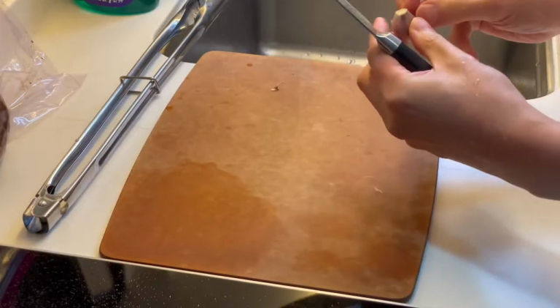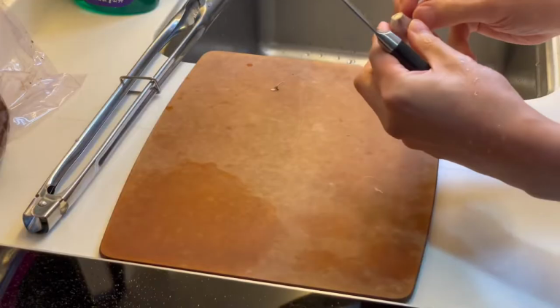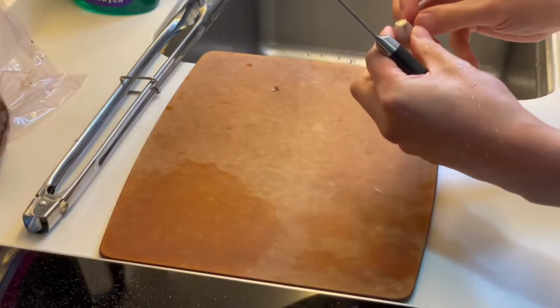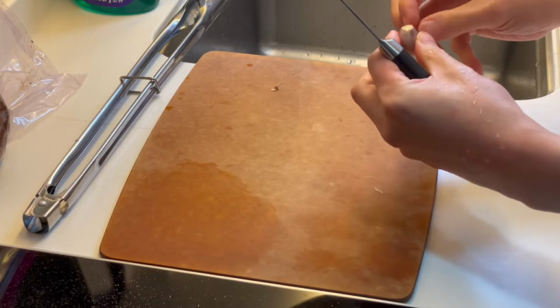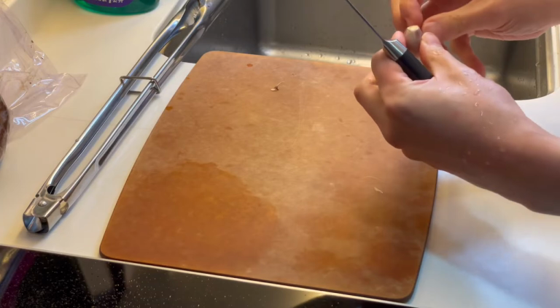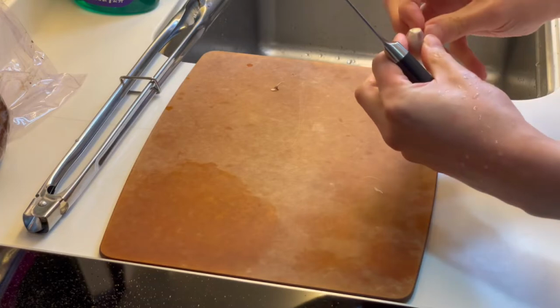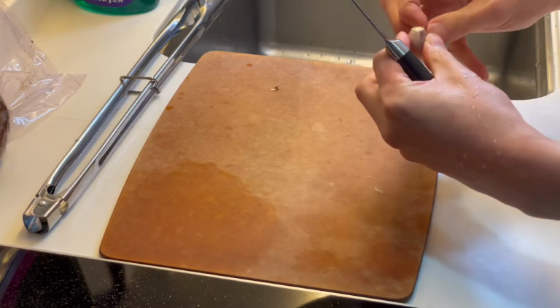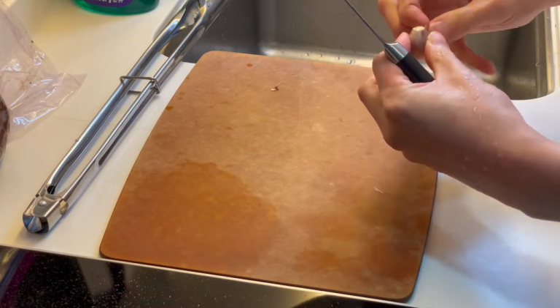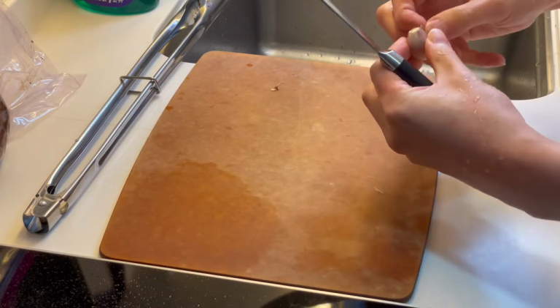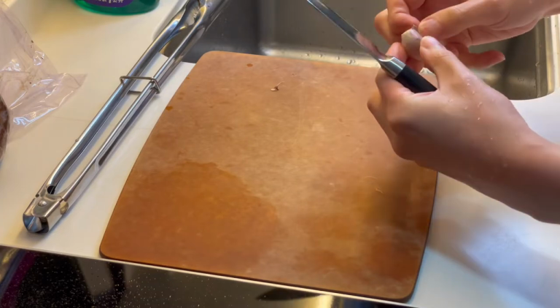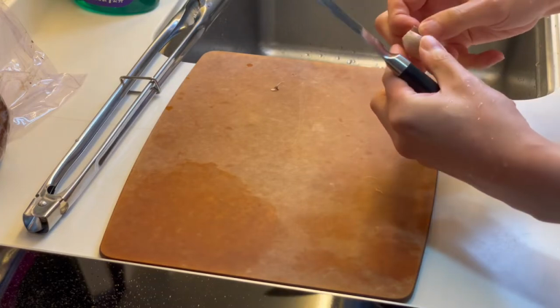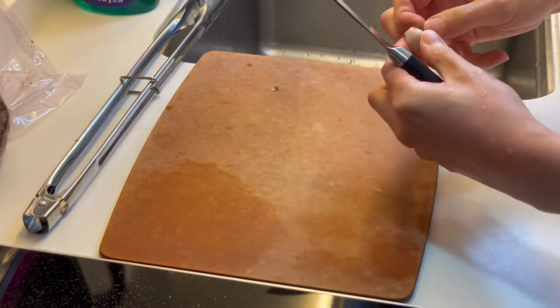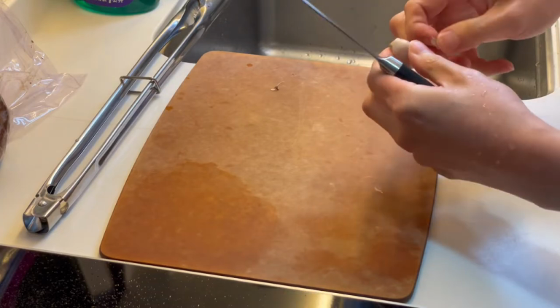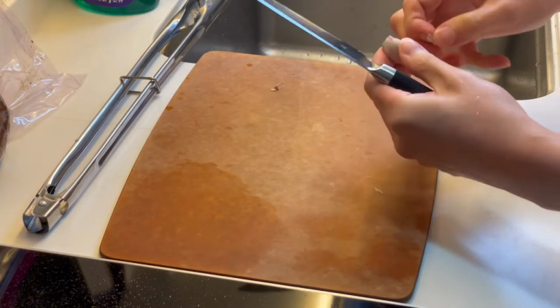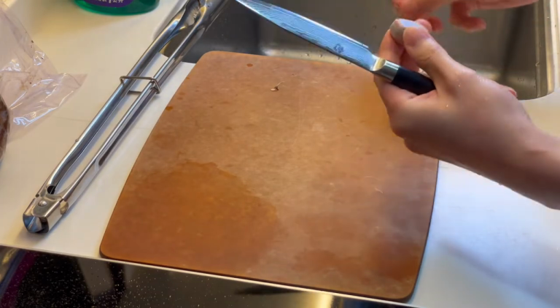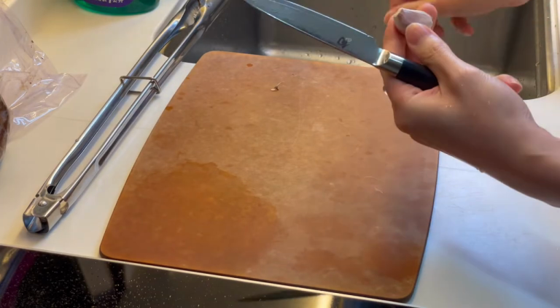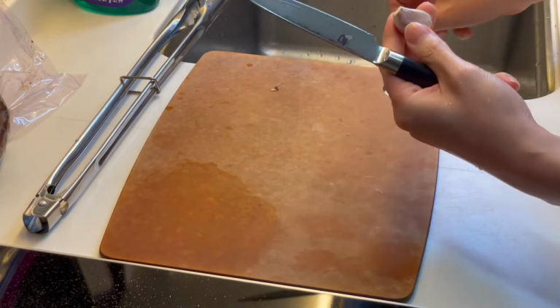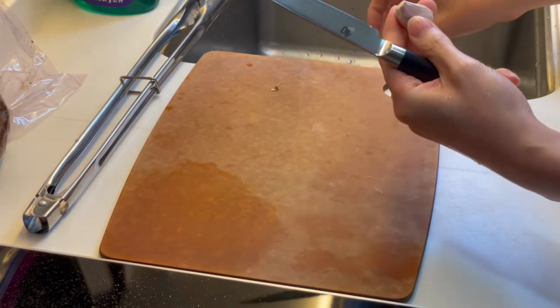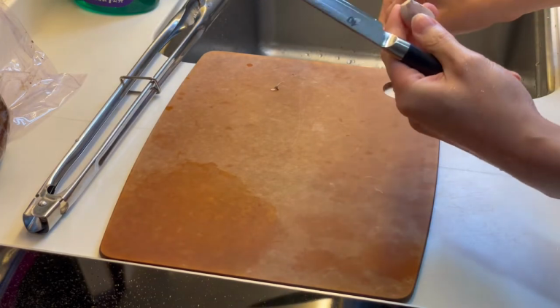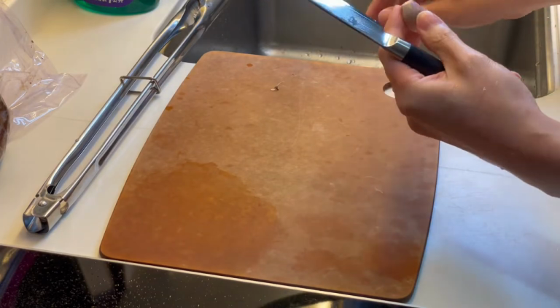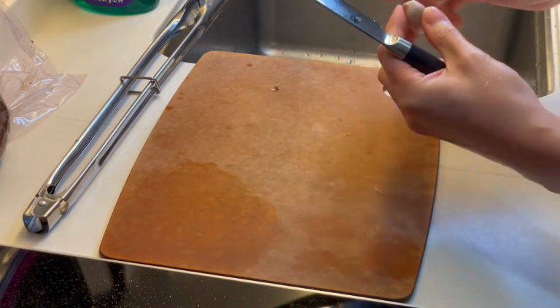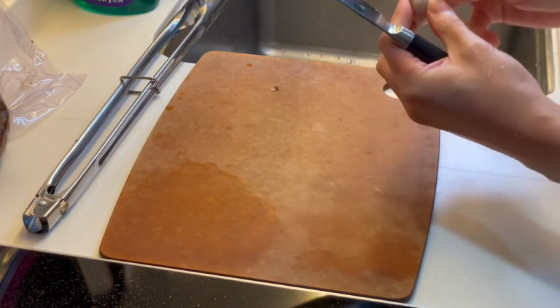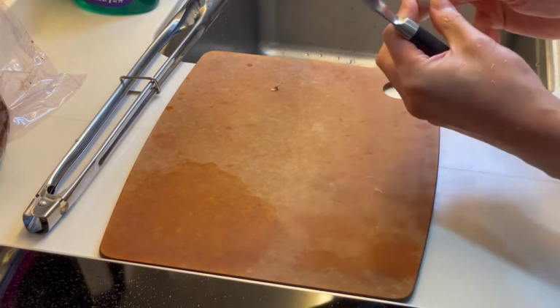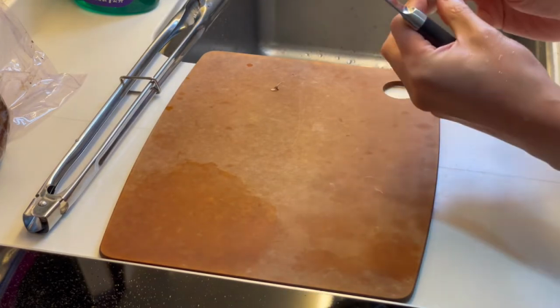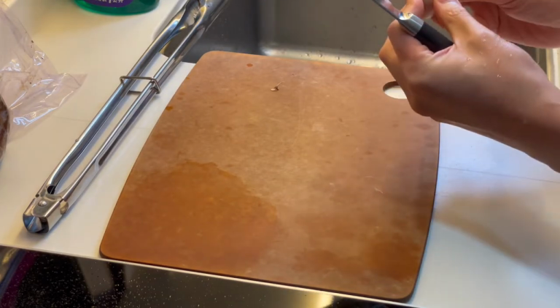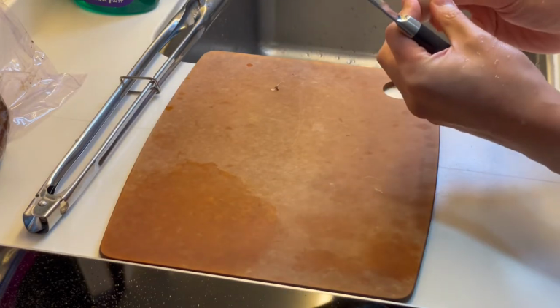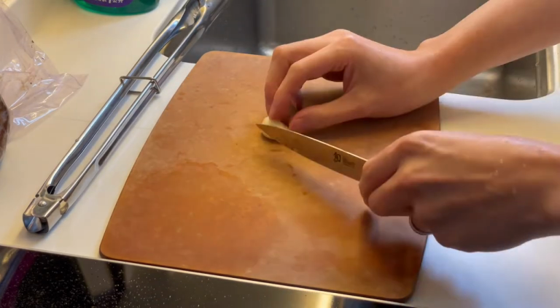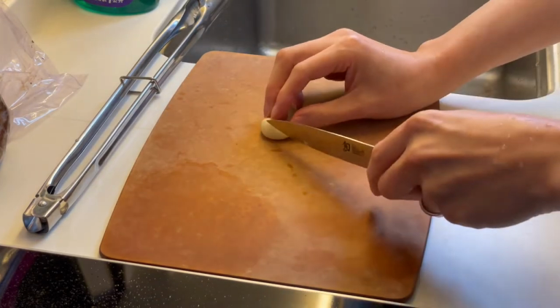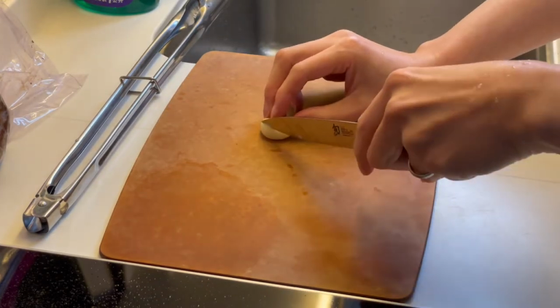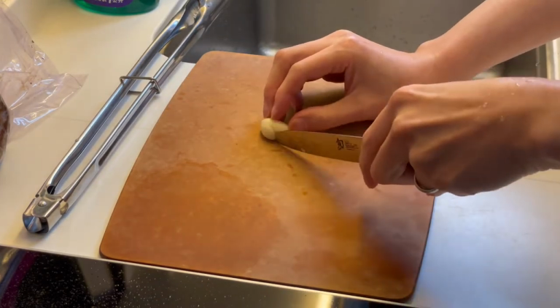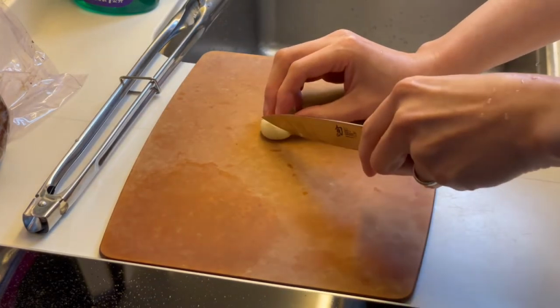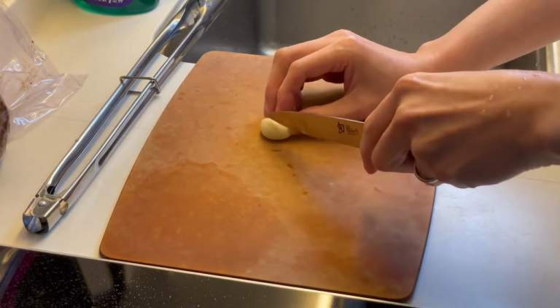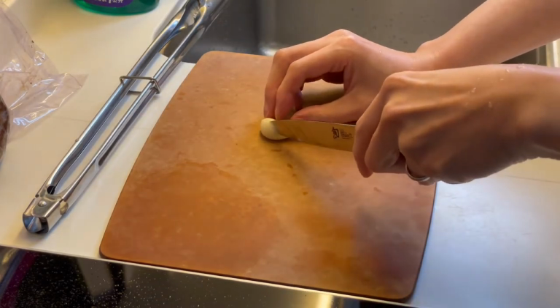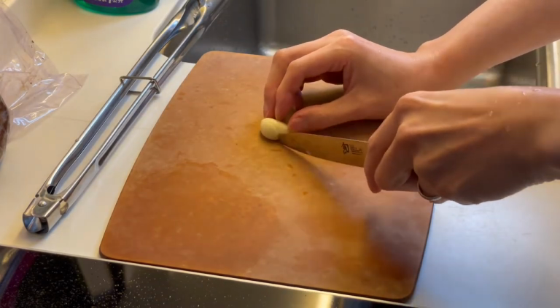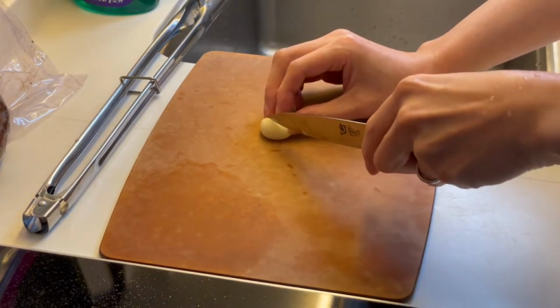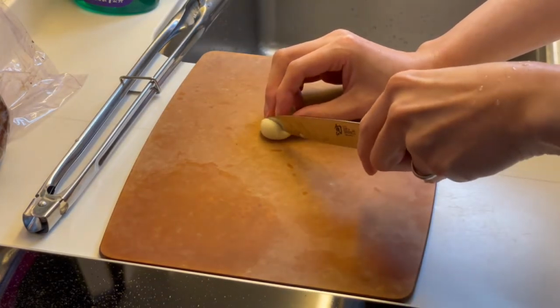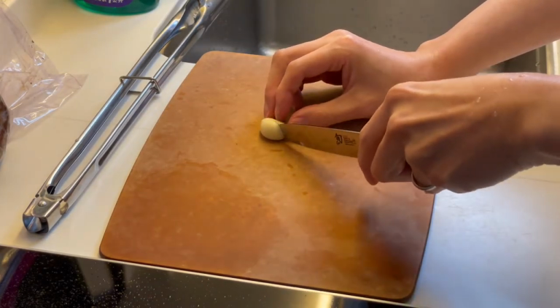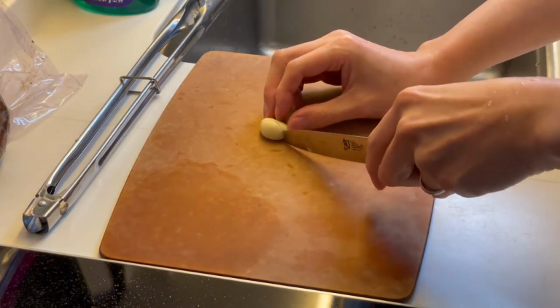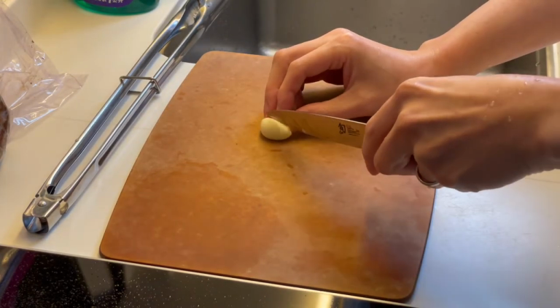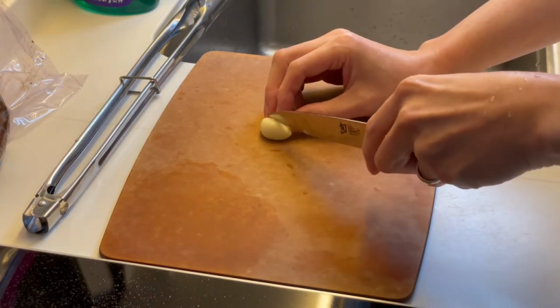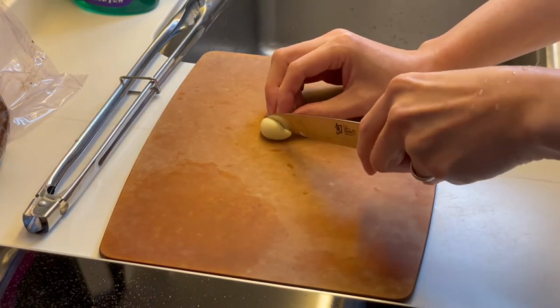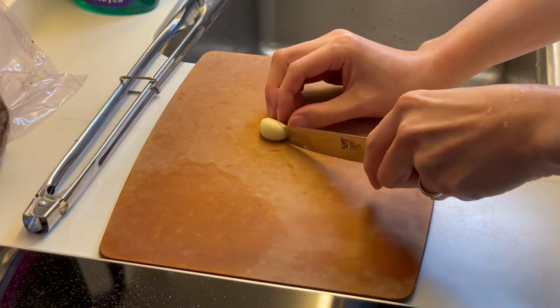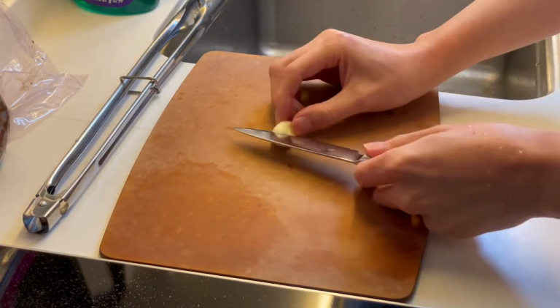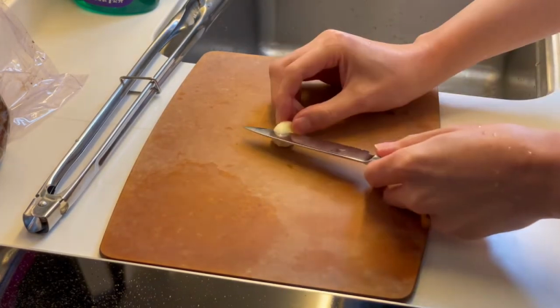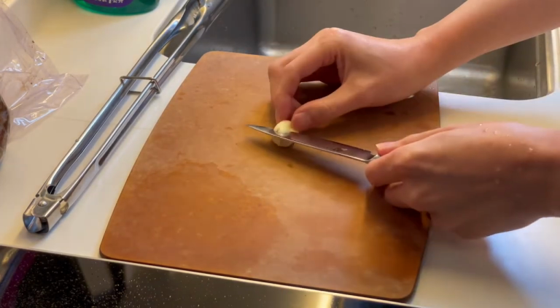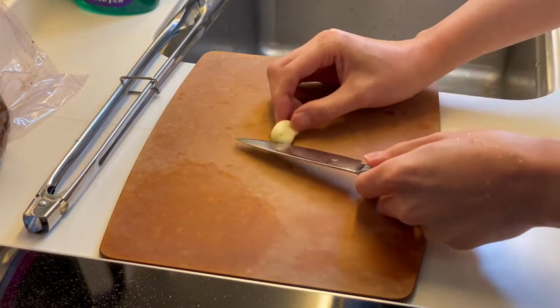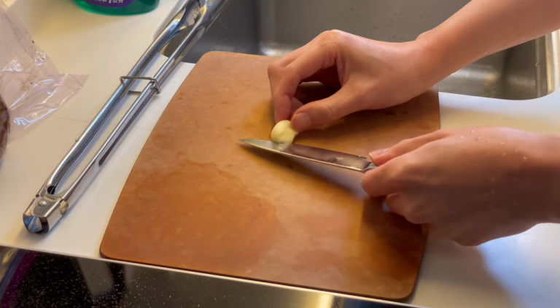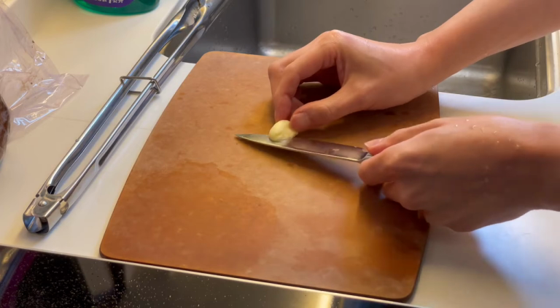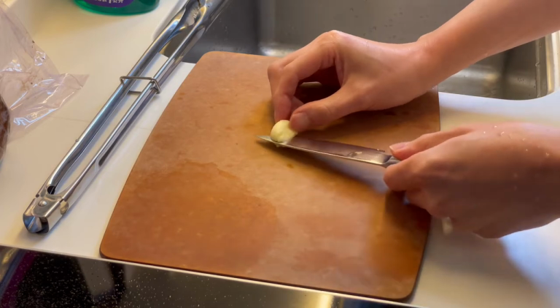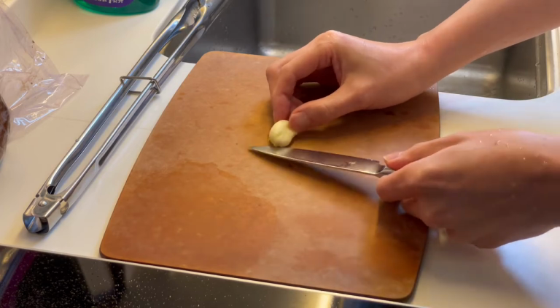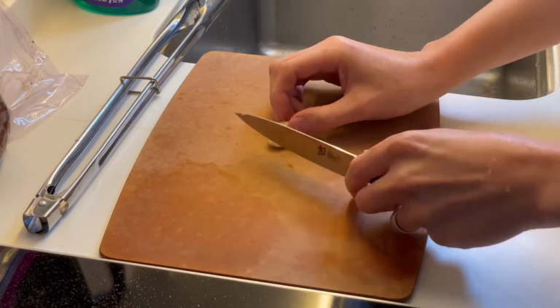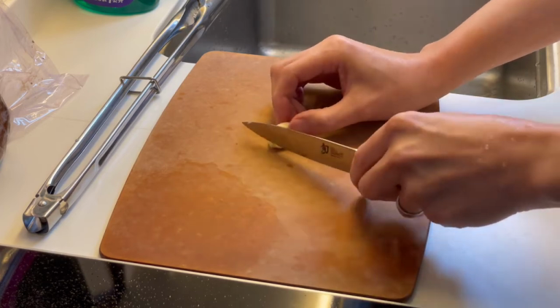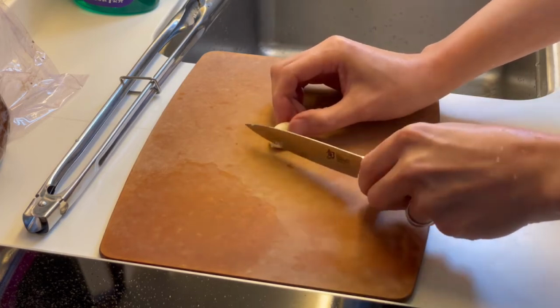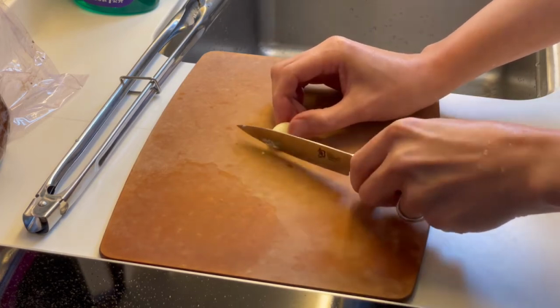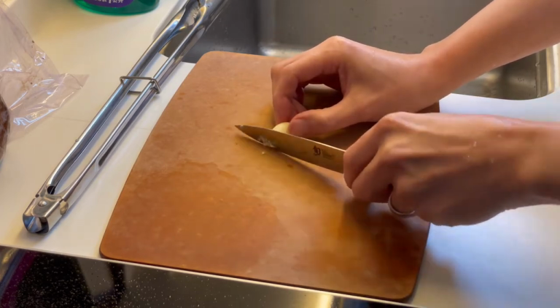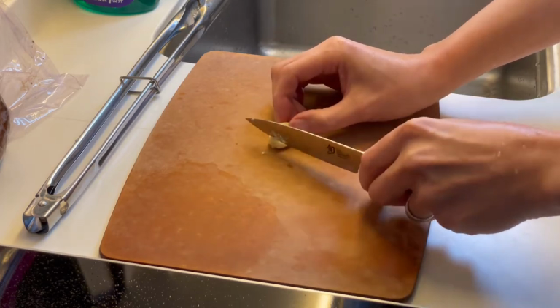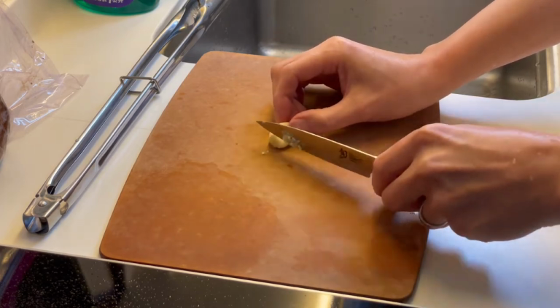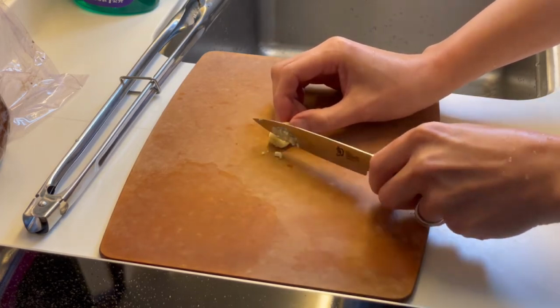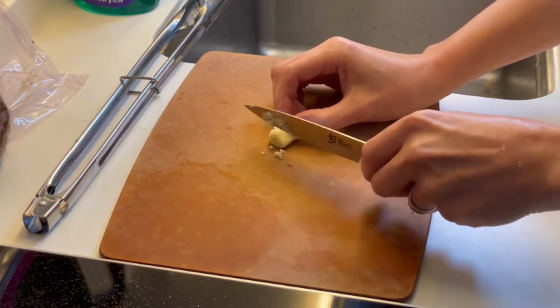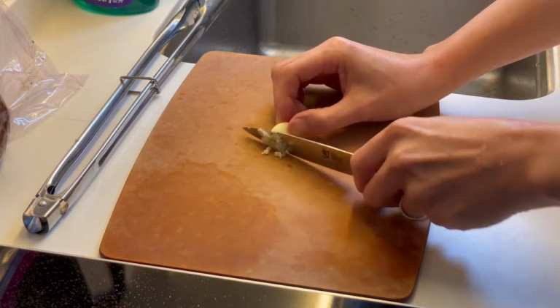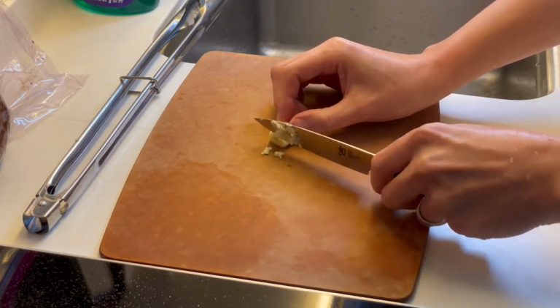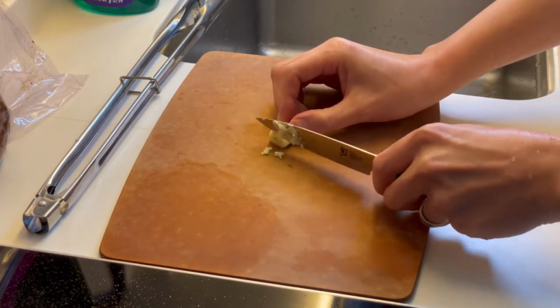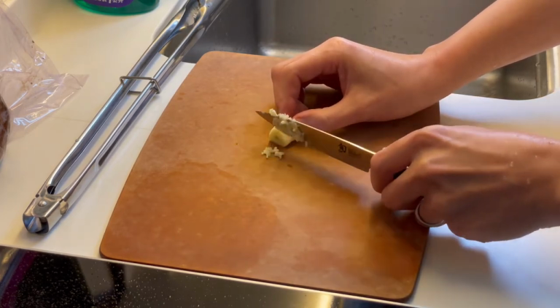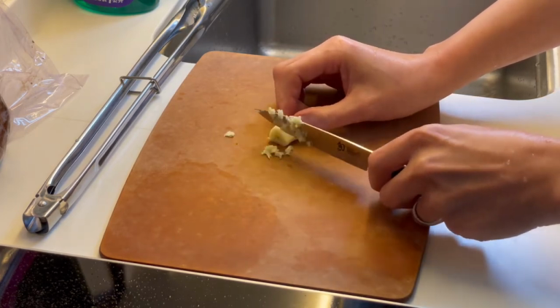Peel the garlic with your cat-like claws — X axis, Y axis, and Z axis.